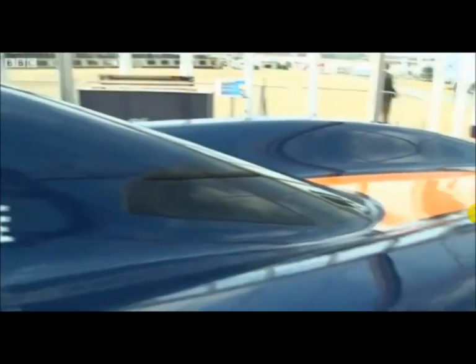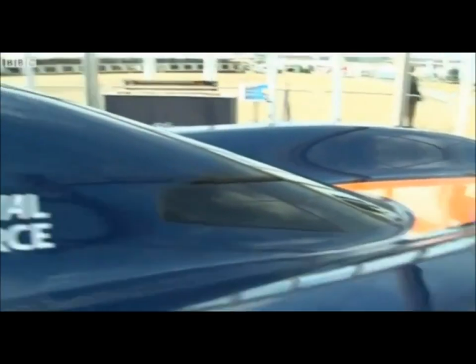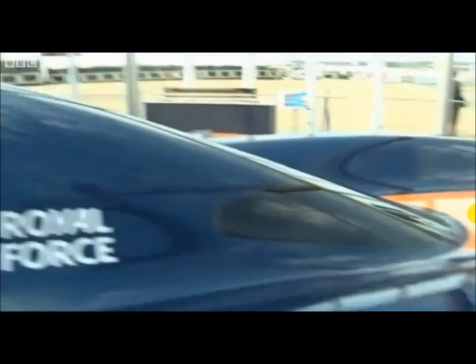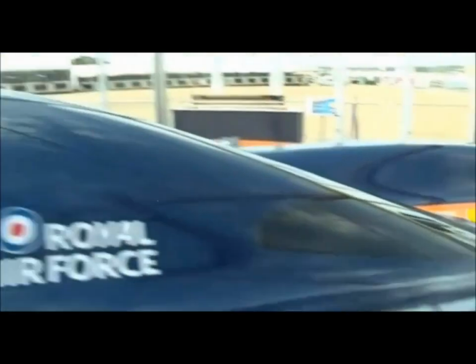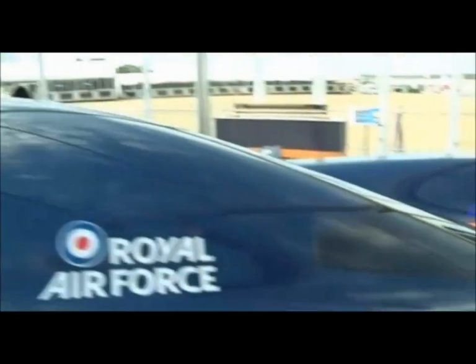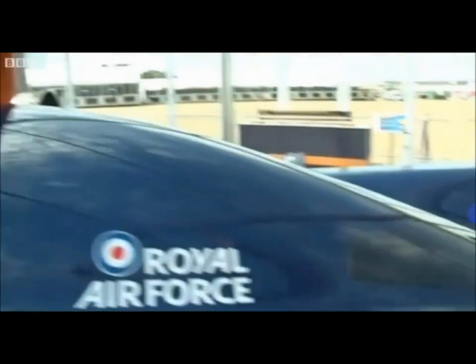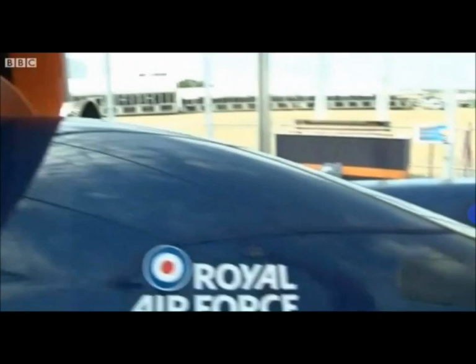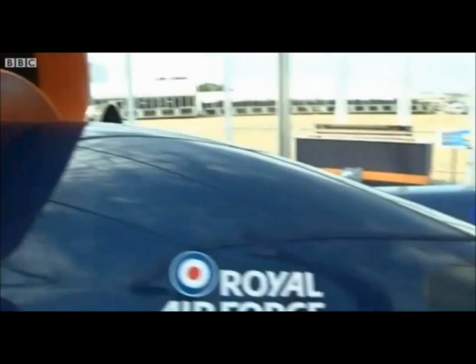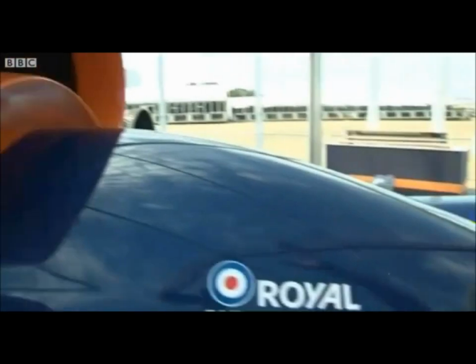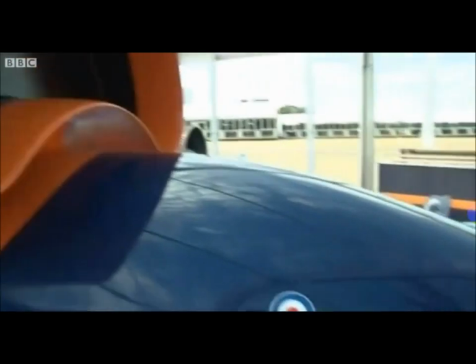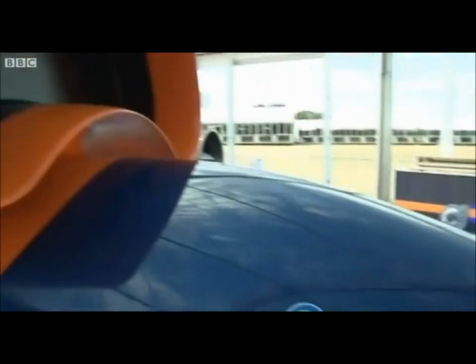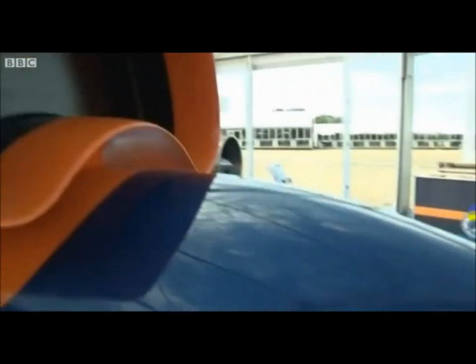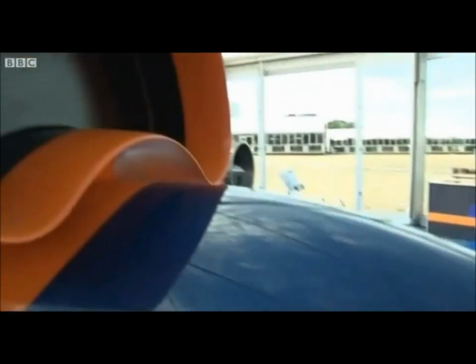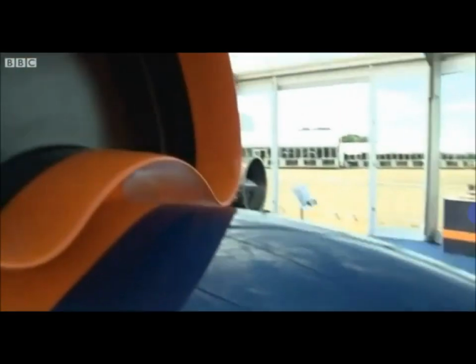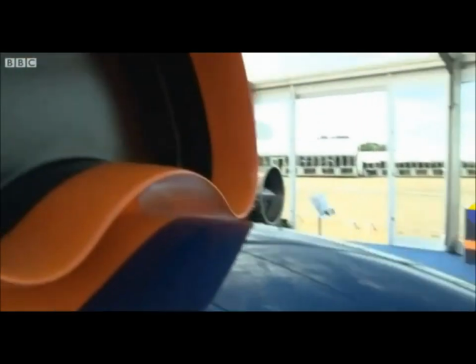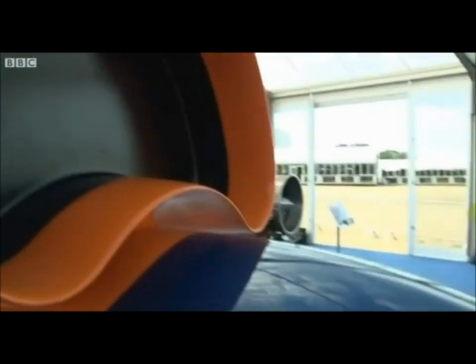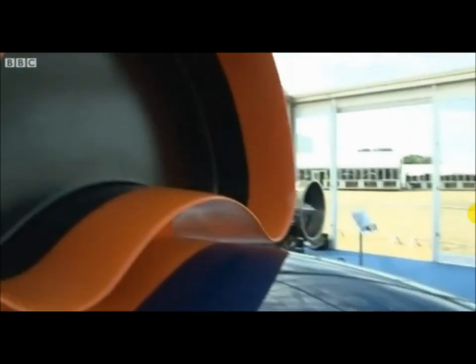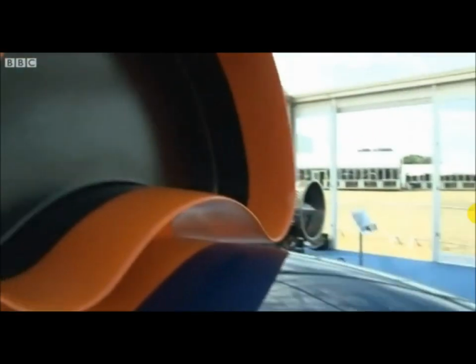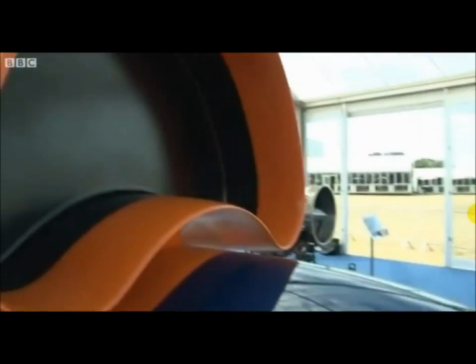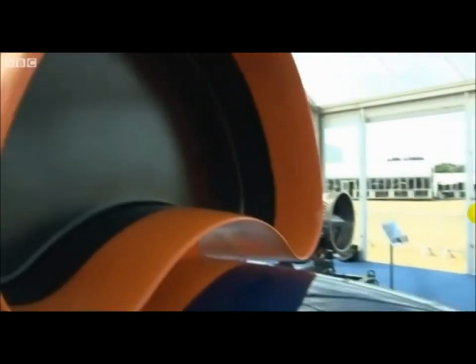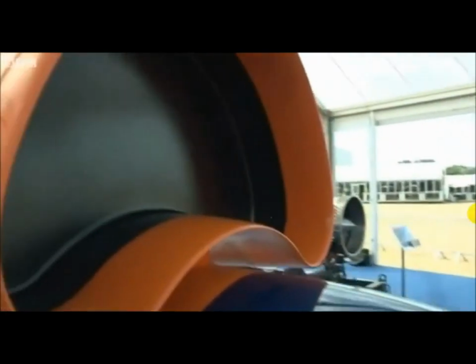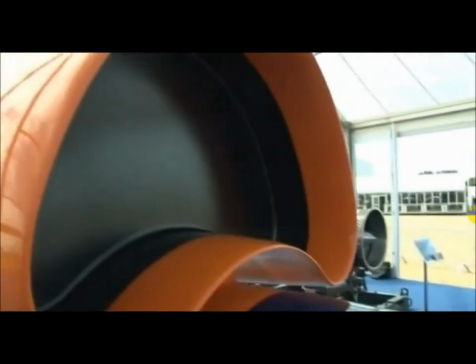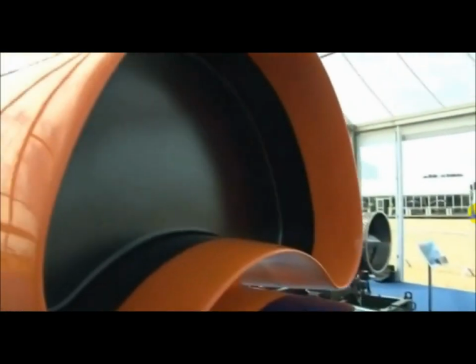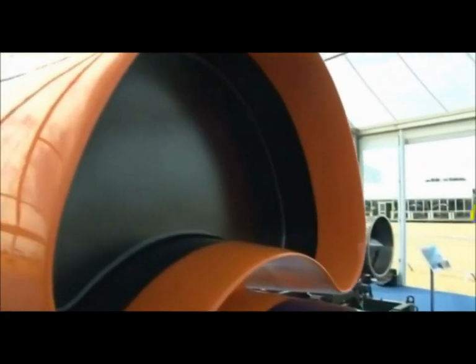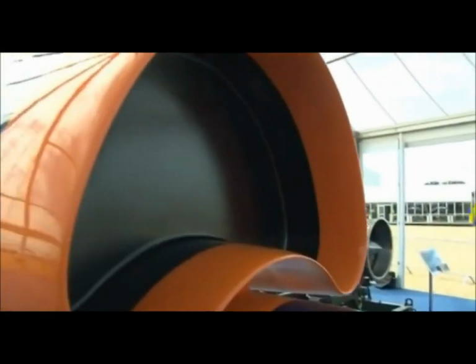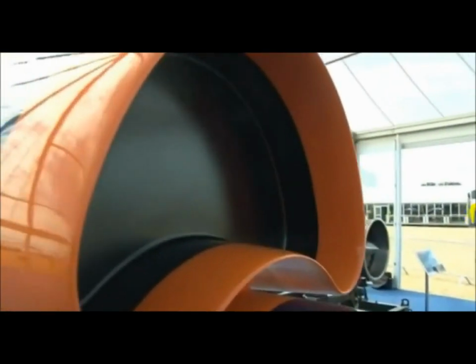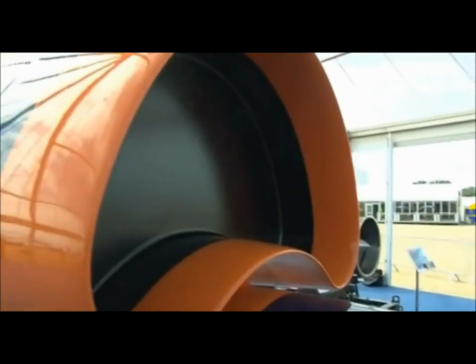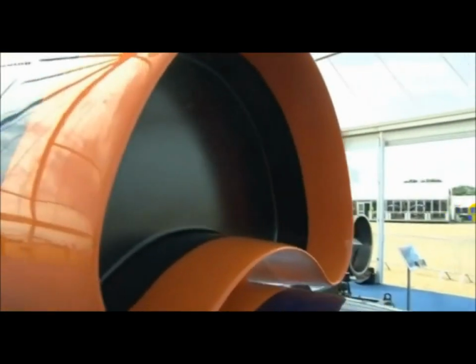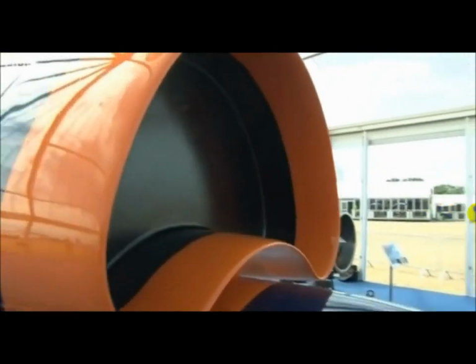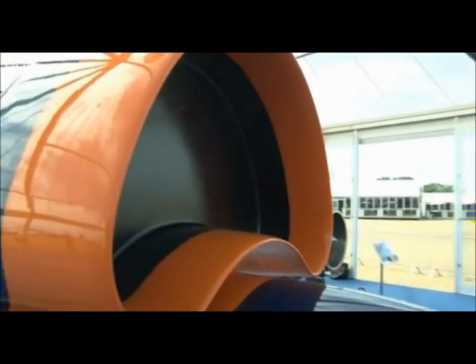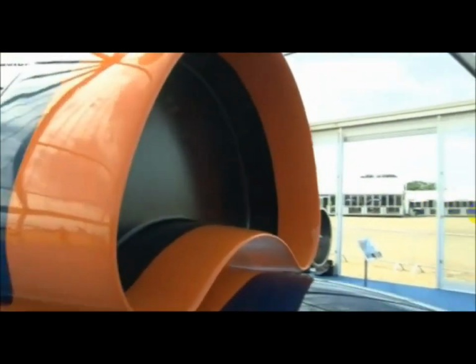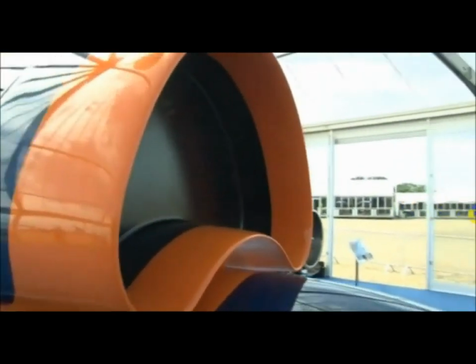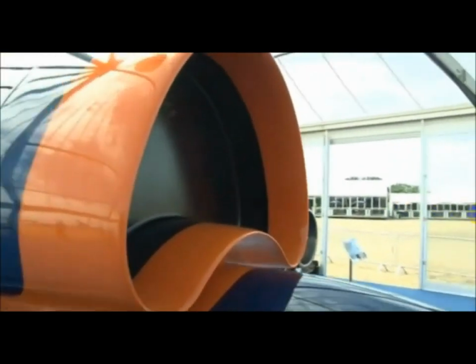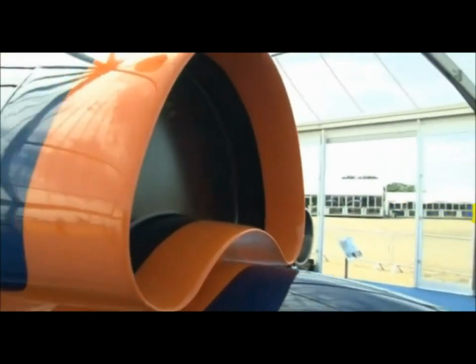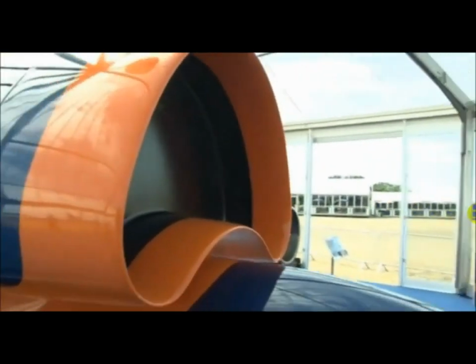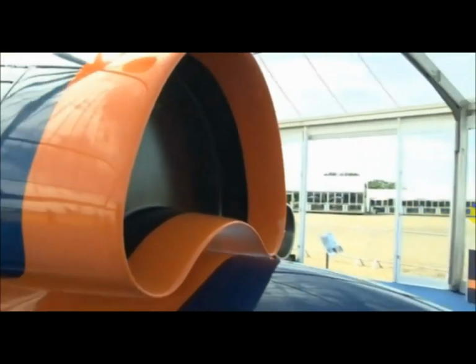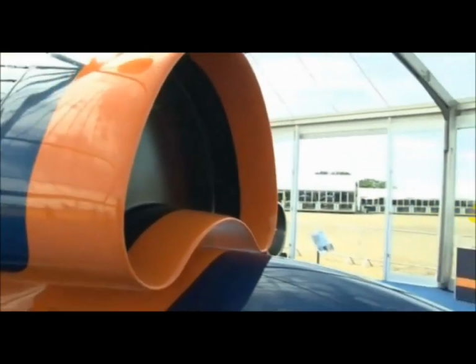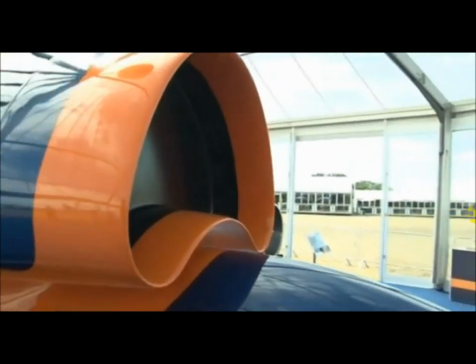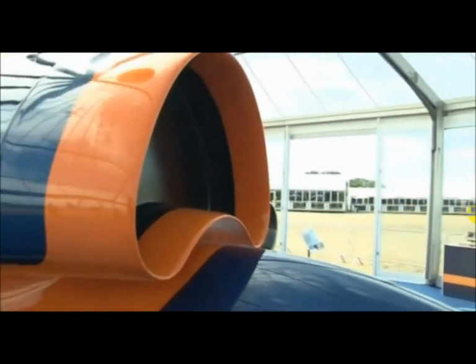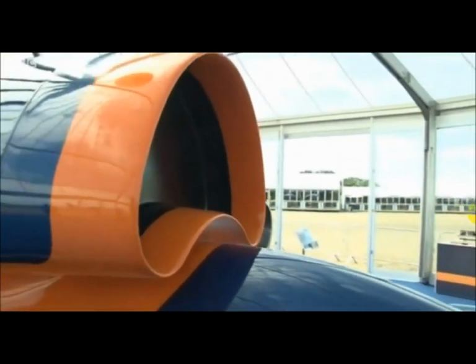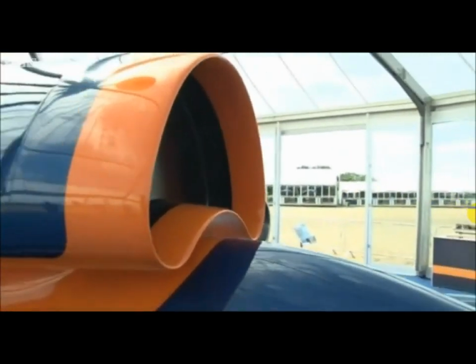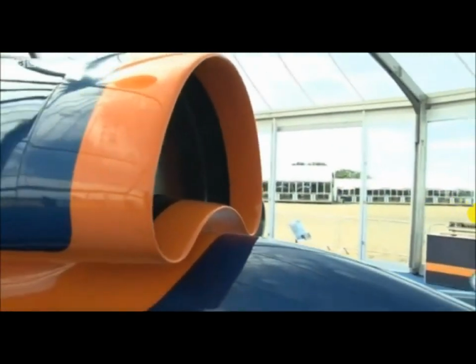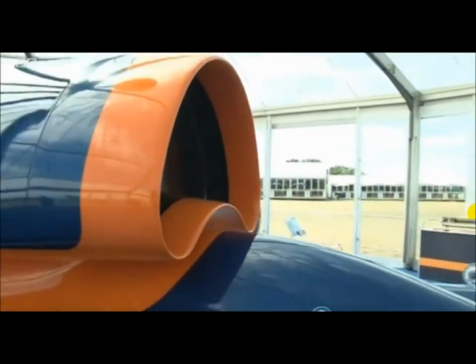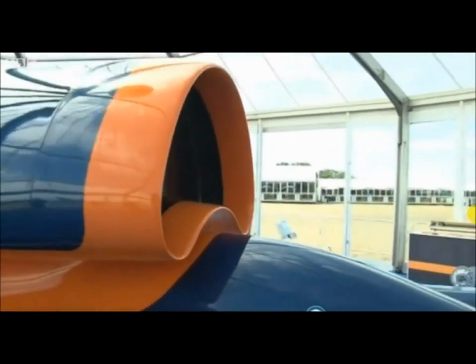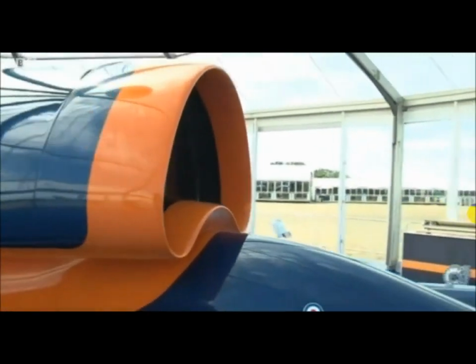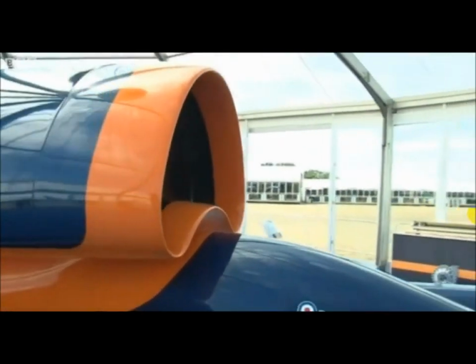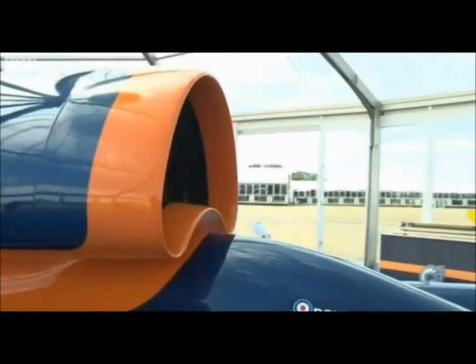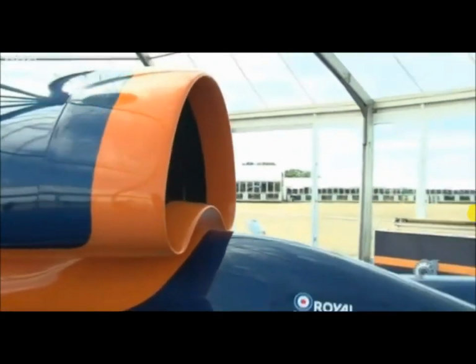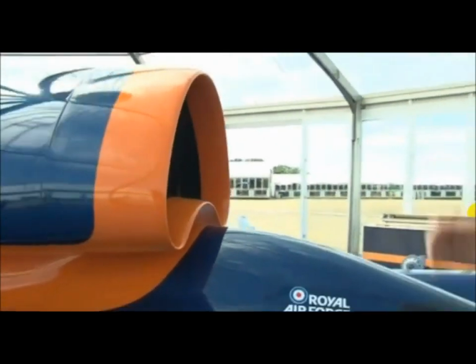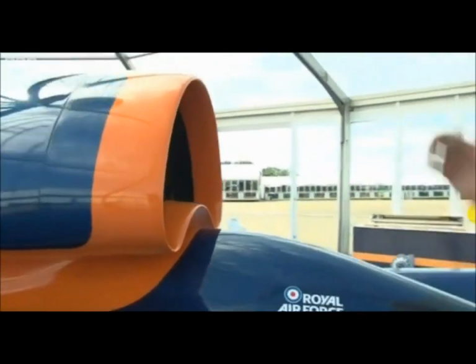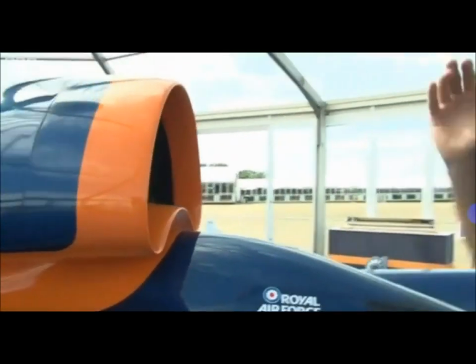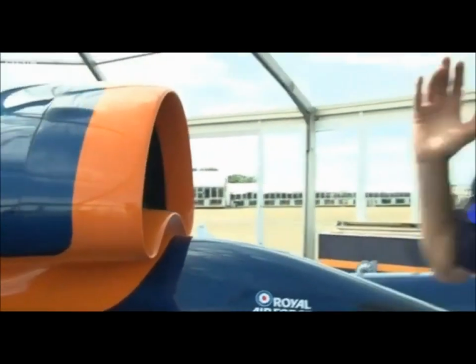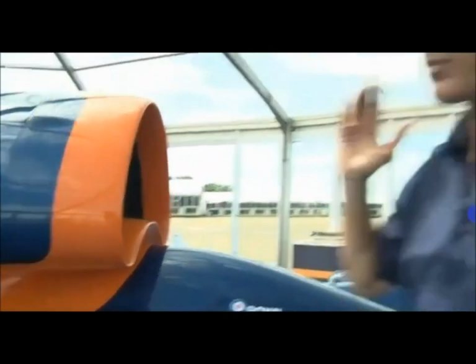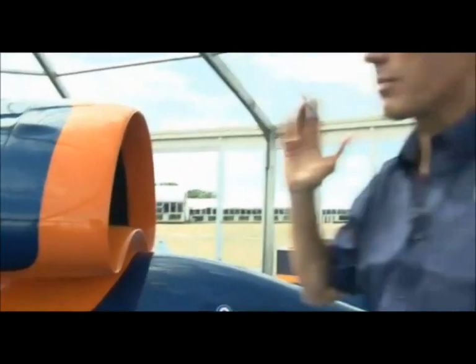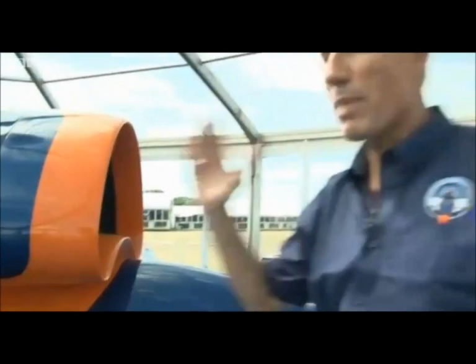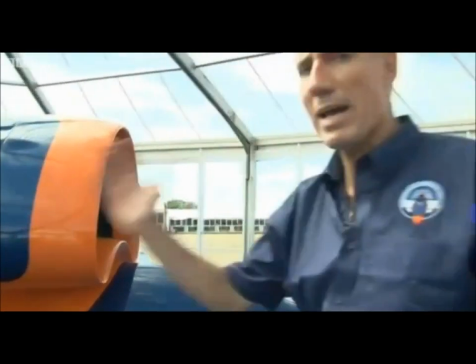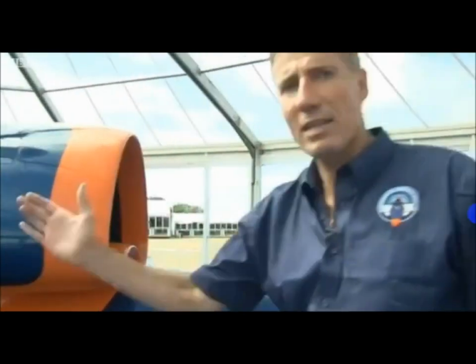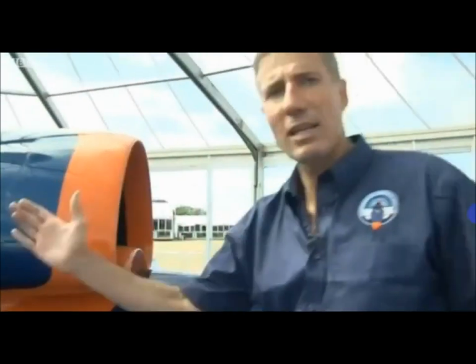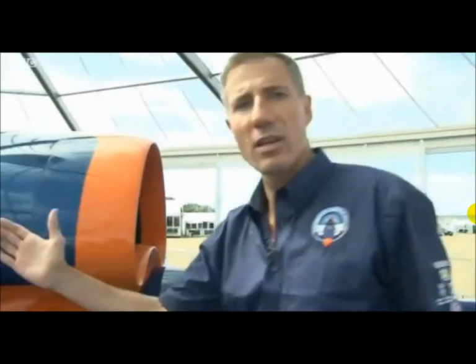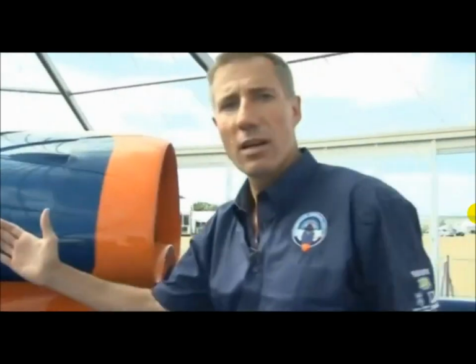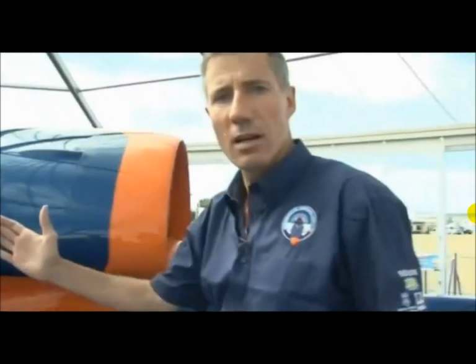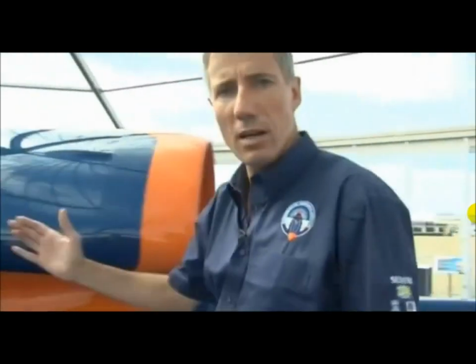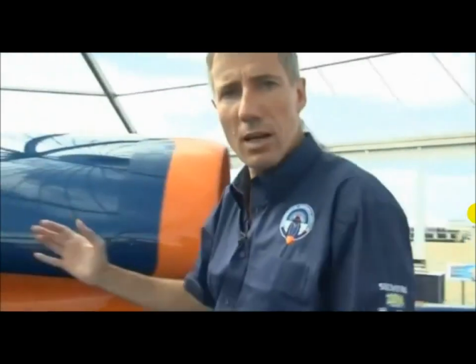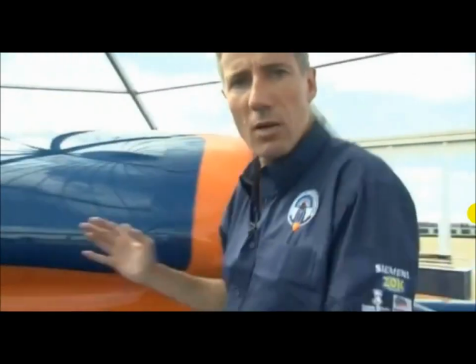Just above my head is the jet intake. The canopy creates the shockwave to slow the airflow down into that jet intake. Coming back down the car,